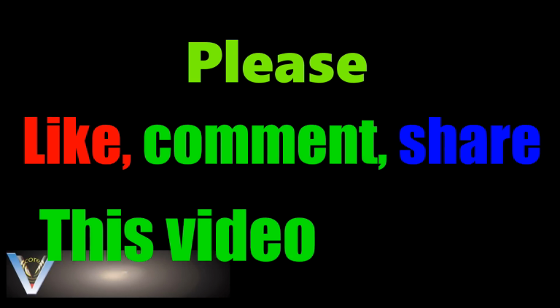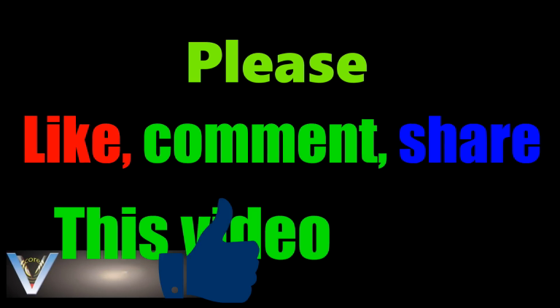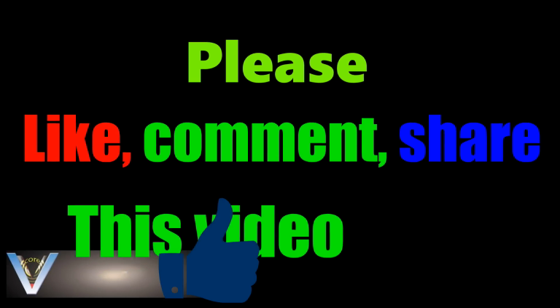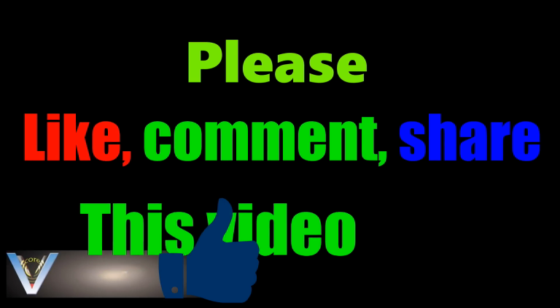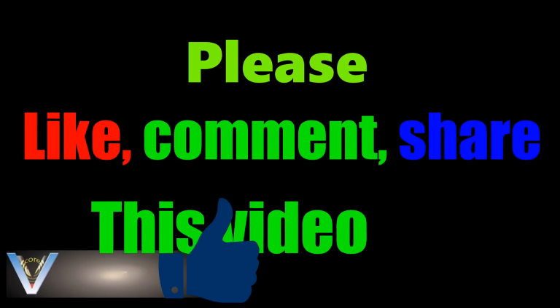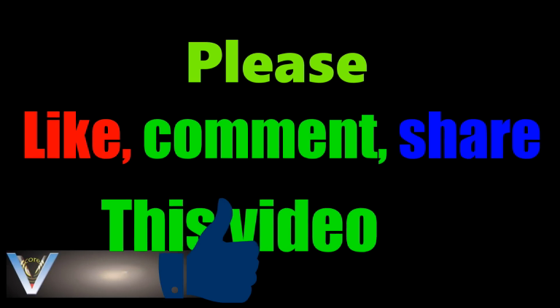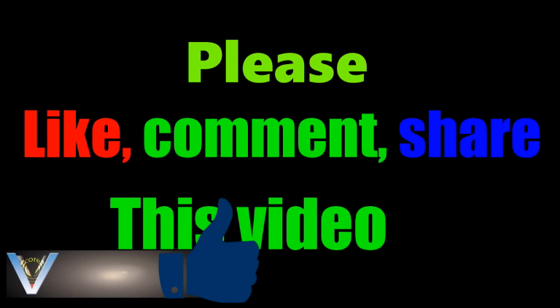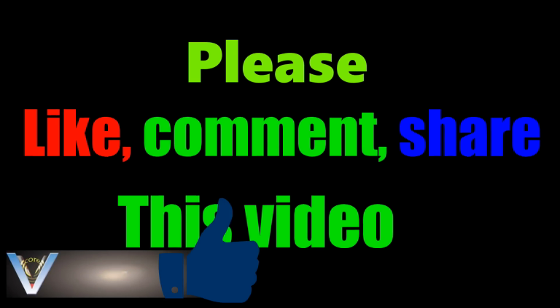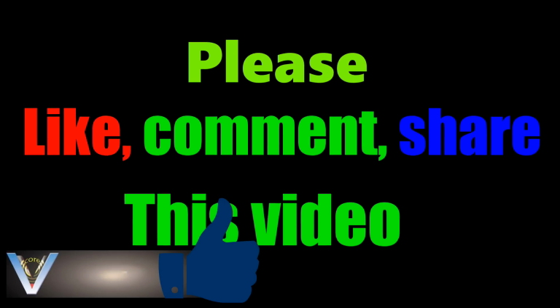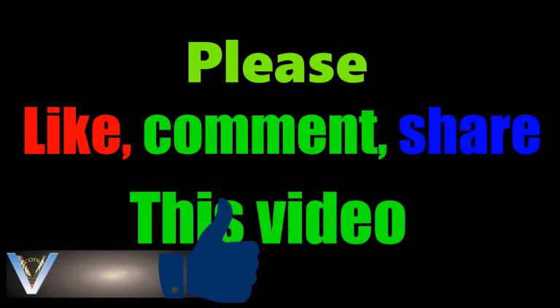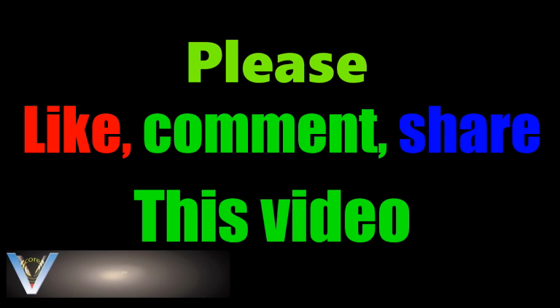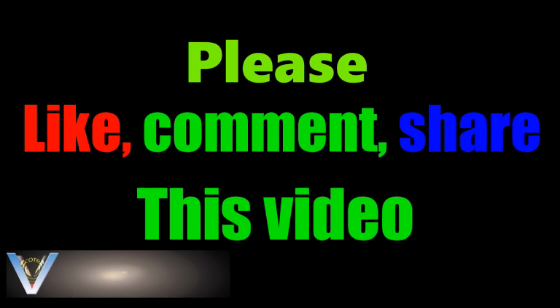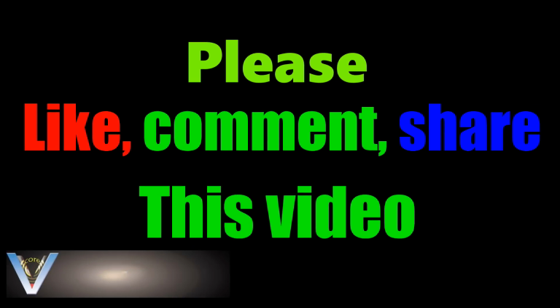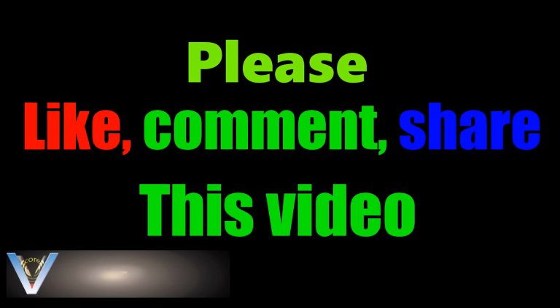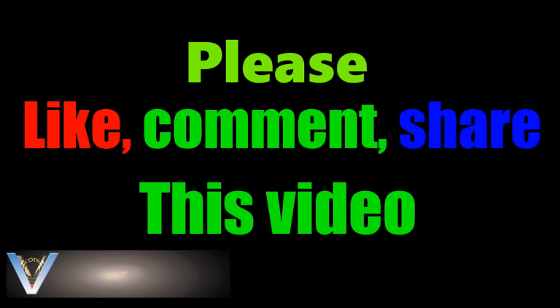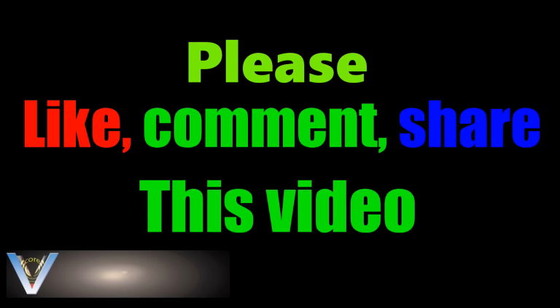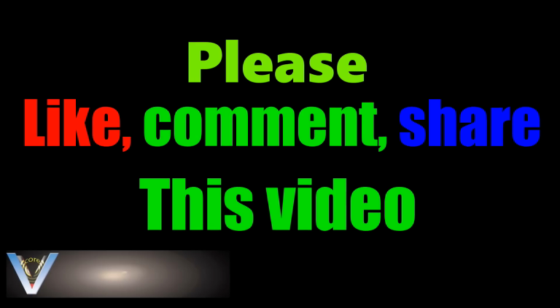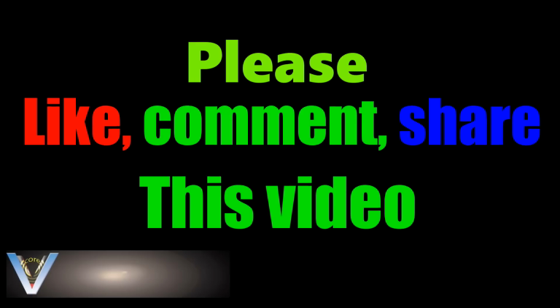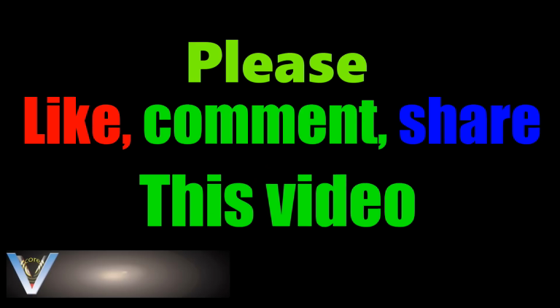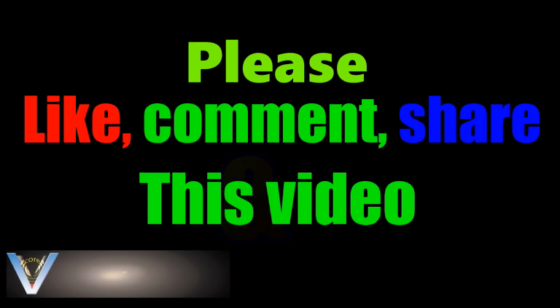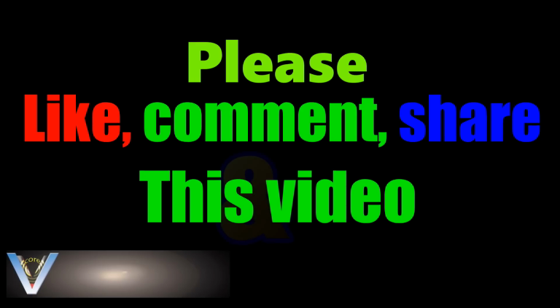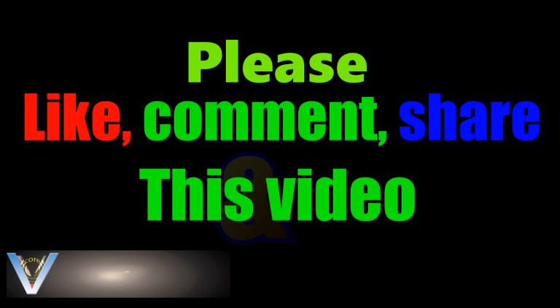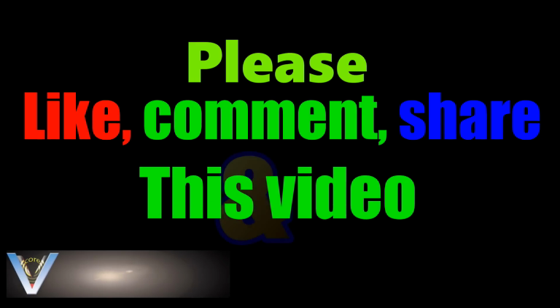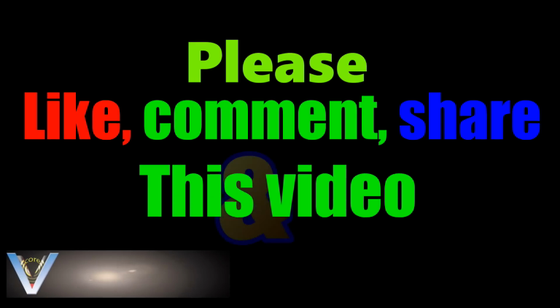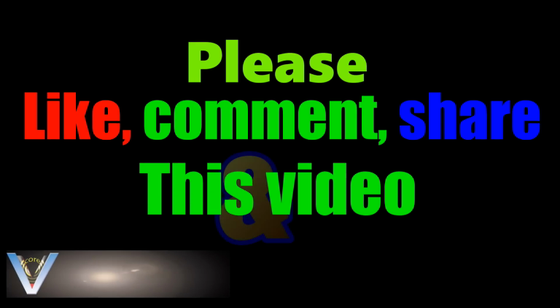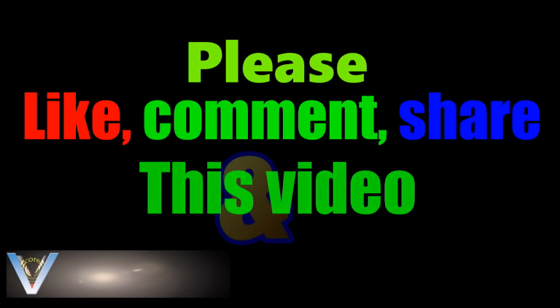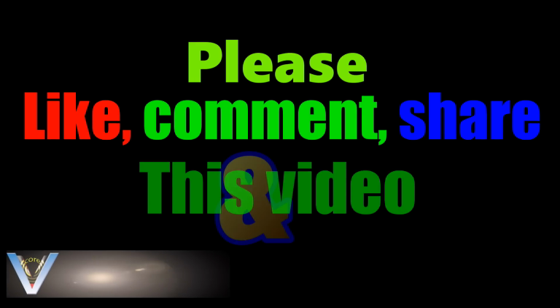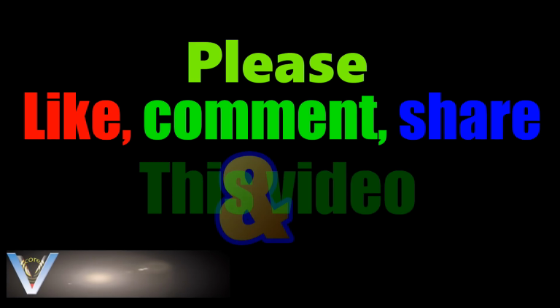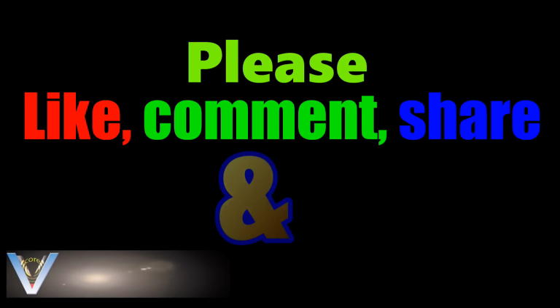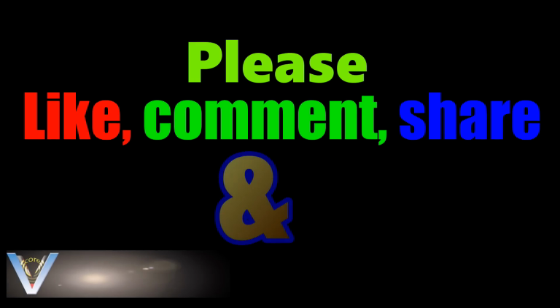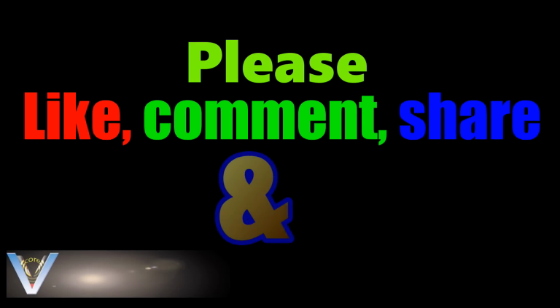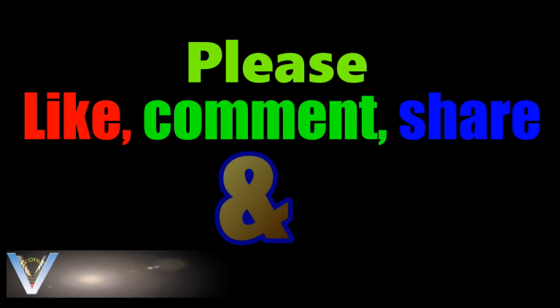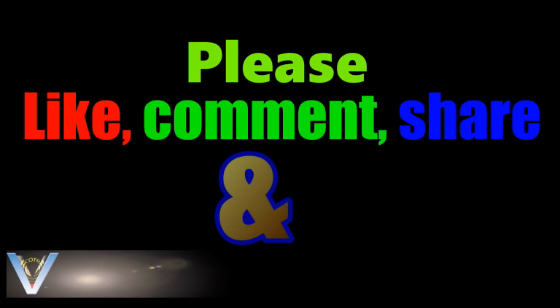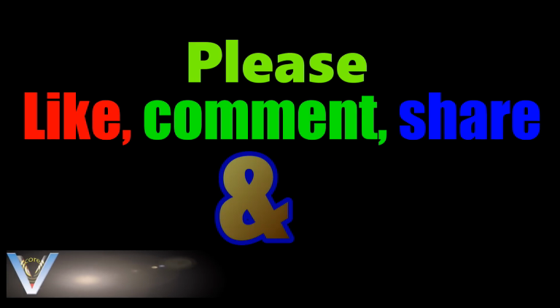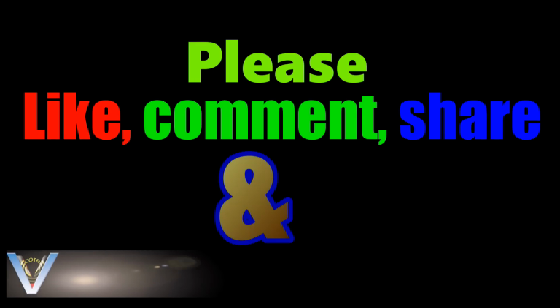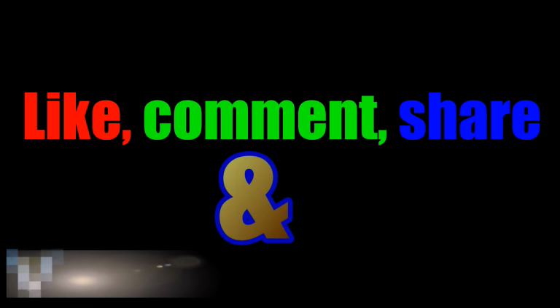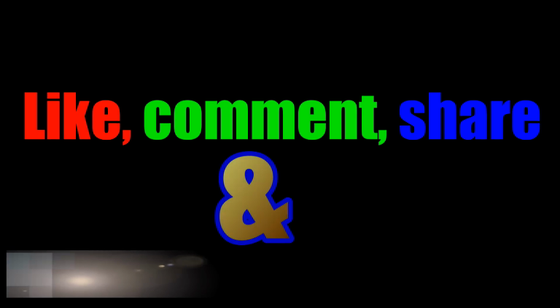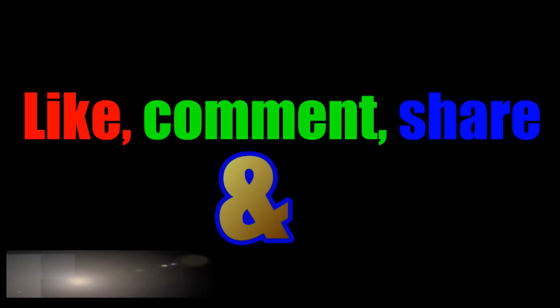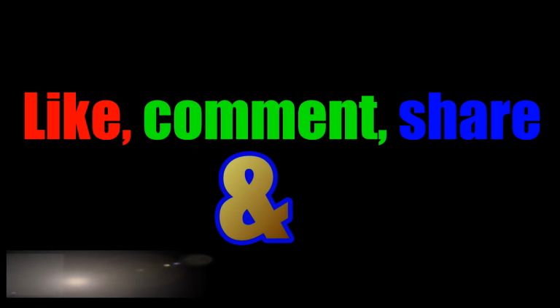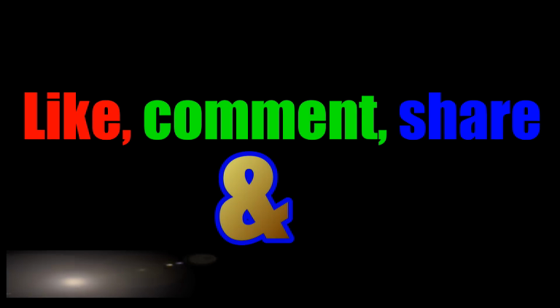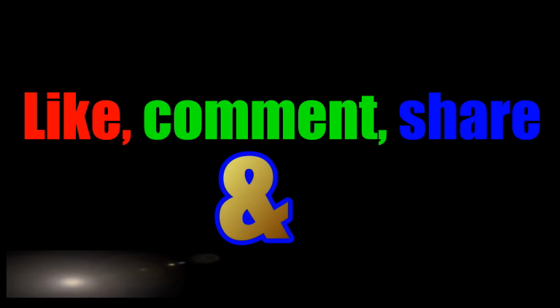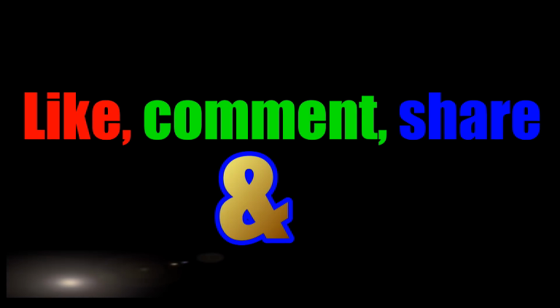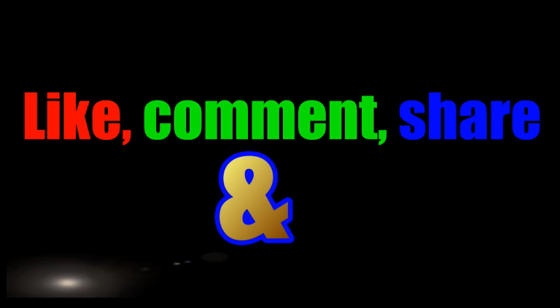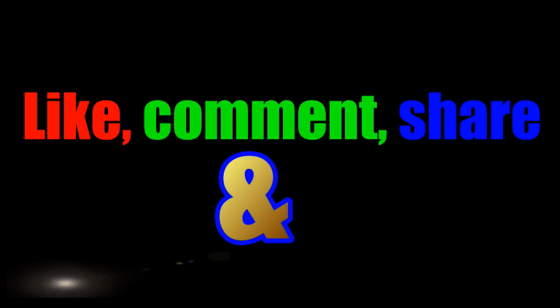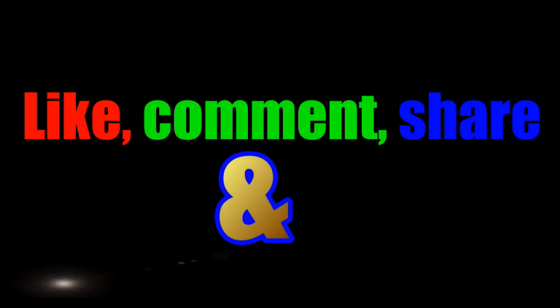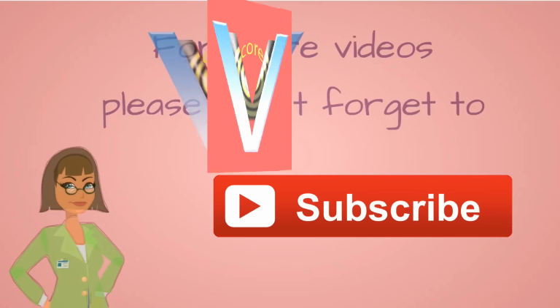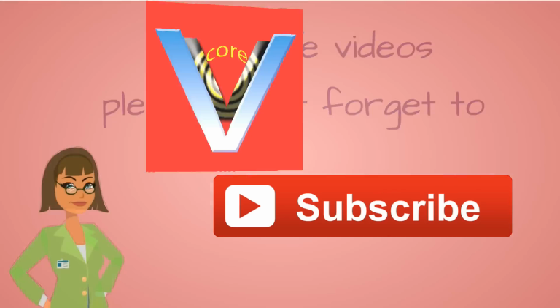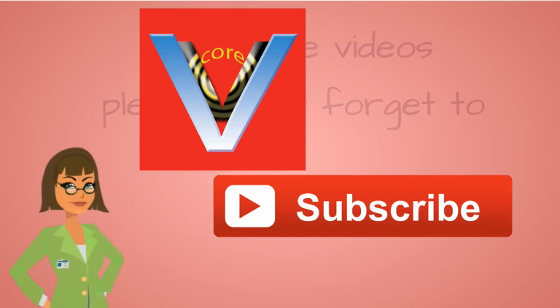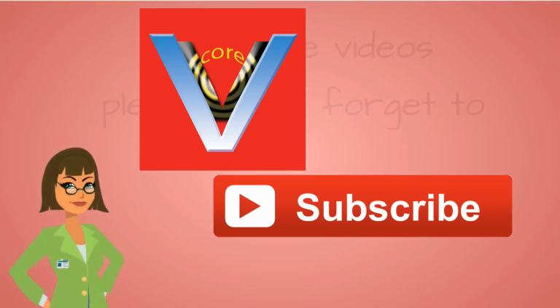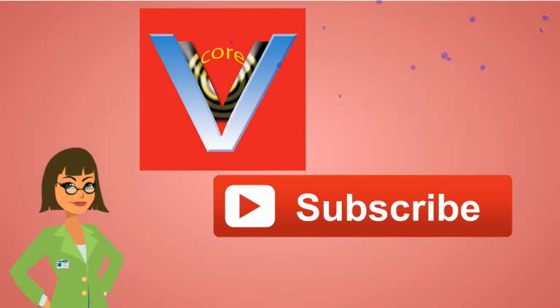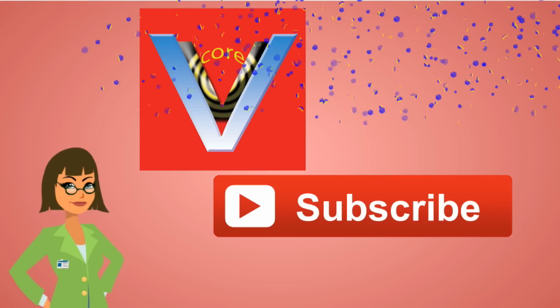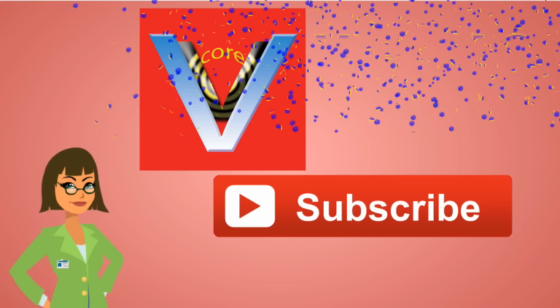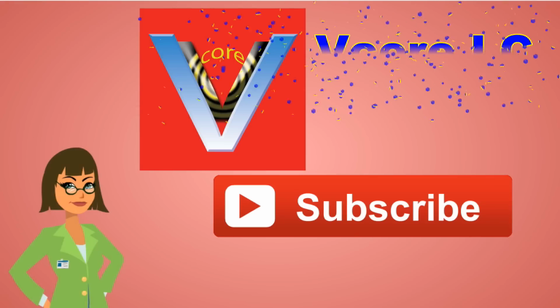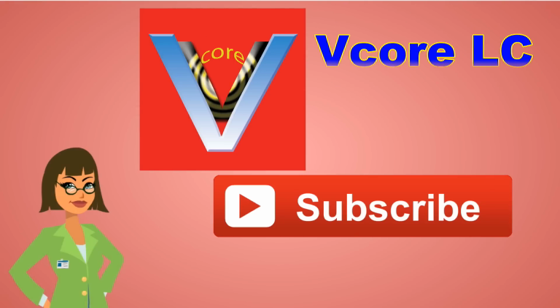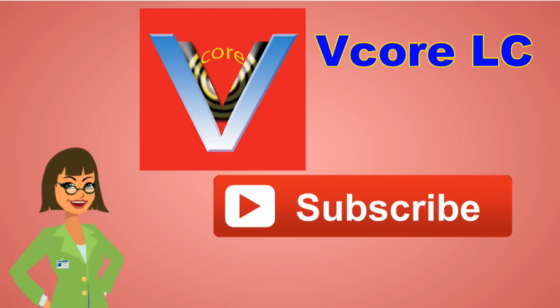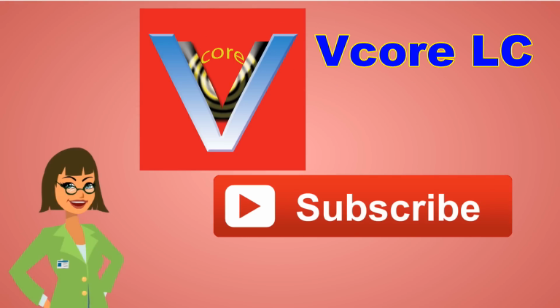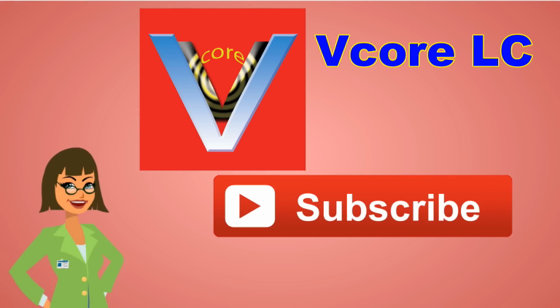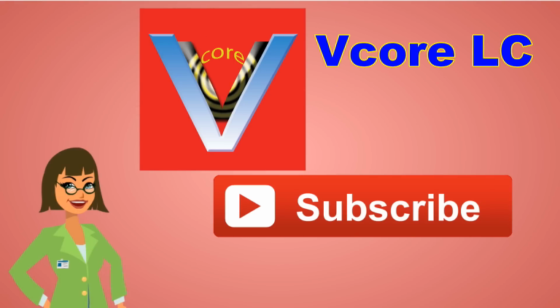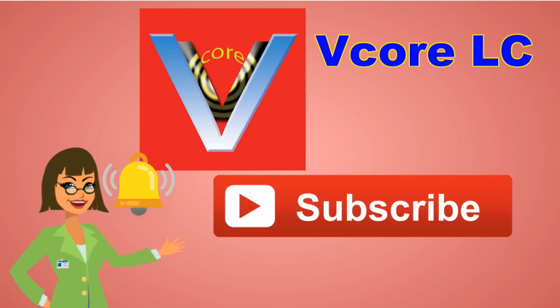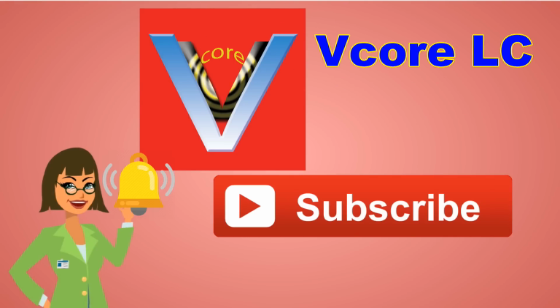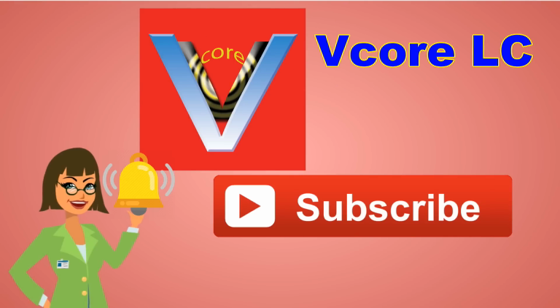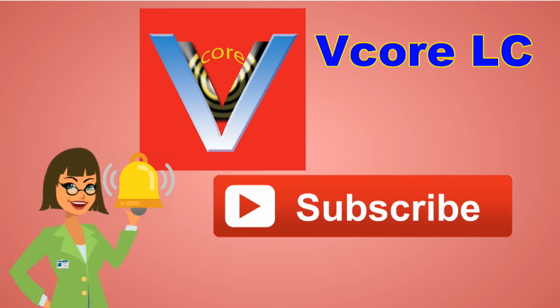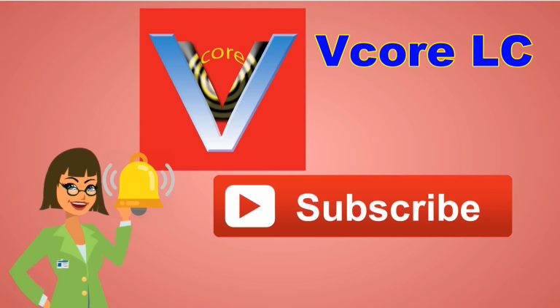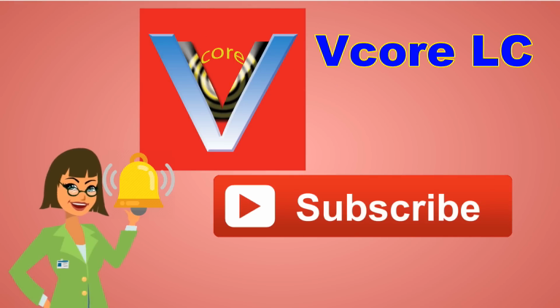Don't forget to subscribe, and also don't forget to press the red icon for our upcoming videos. Thank you.